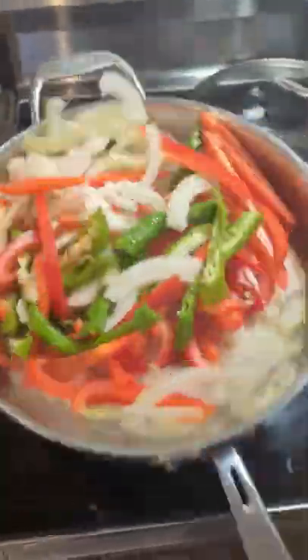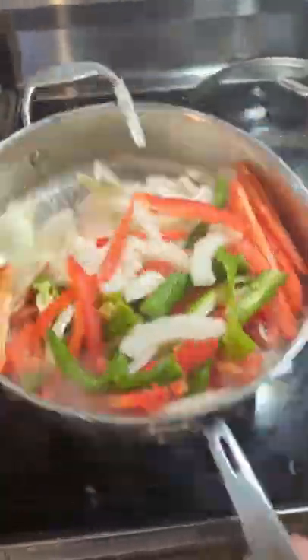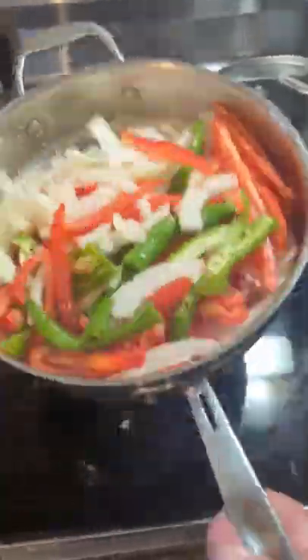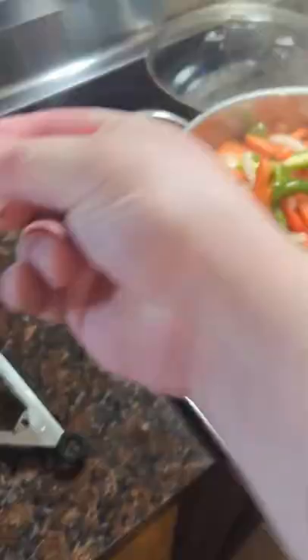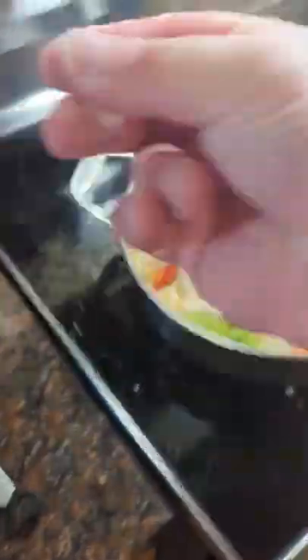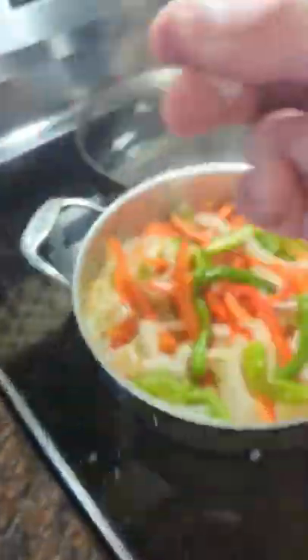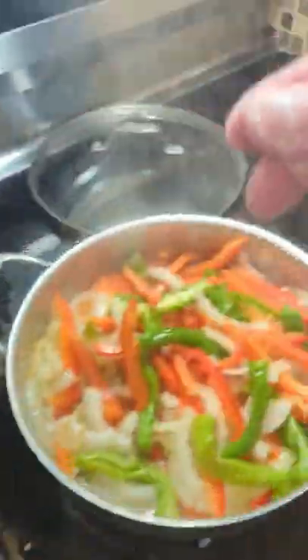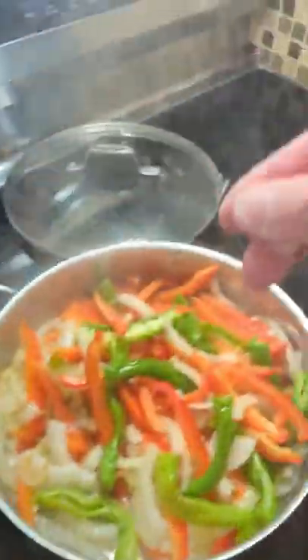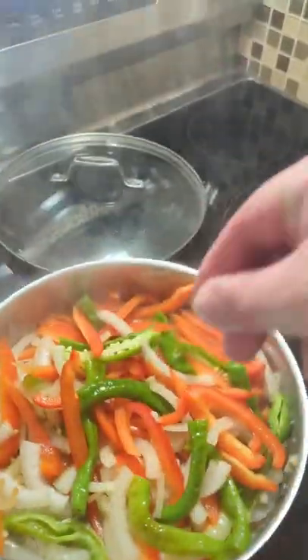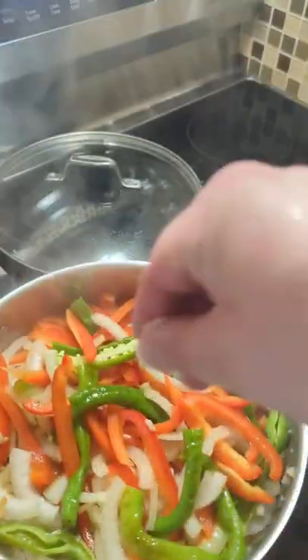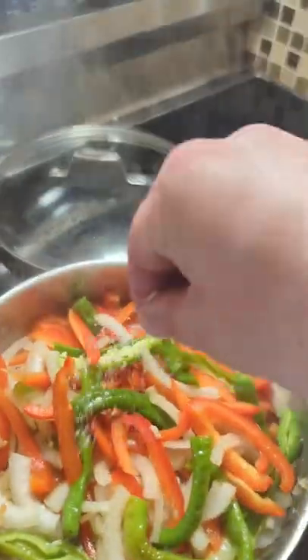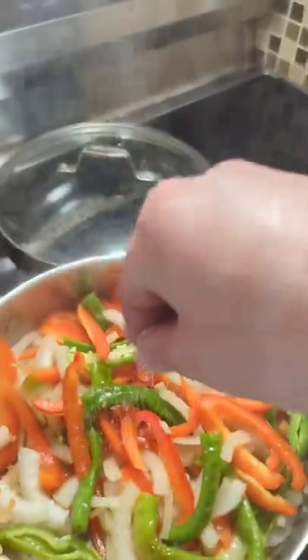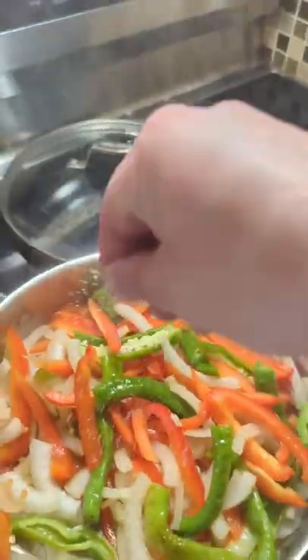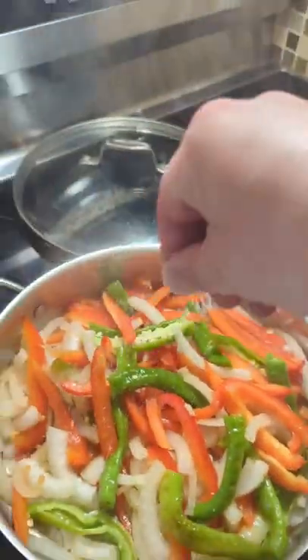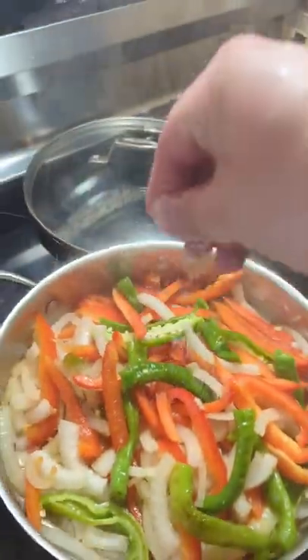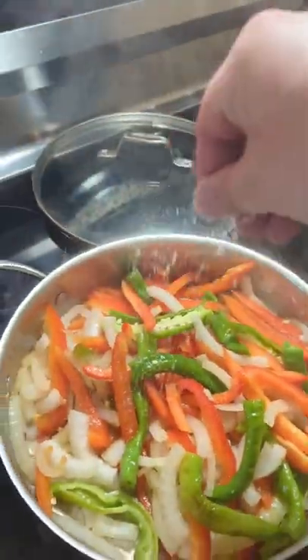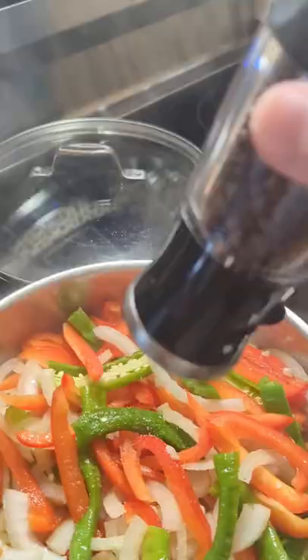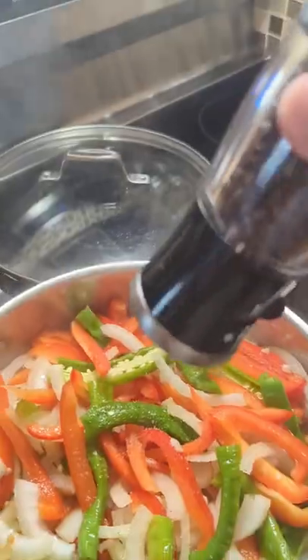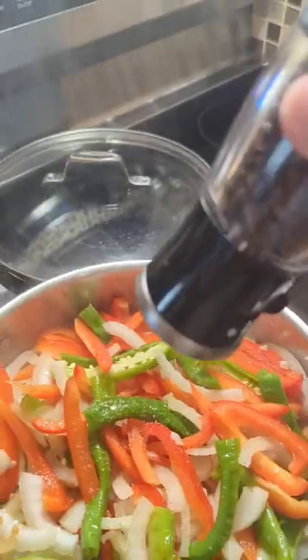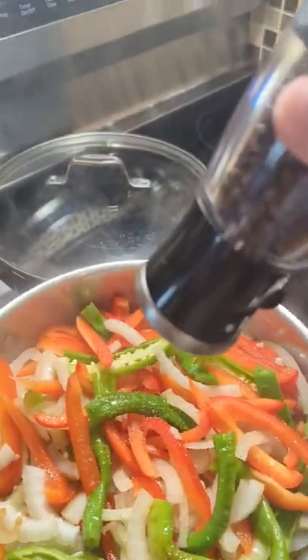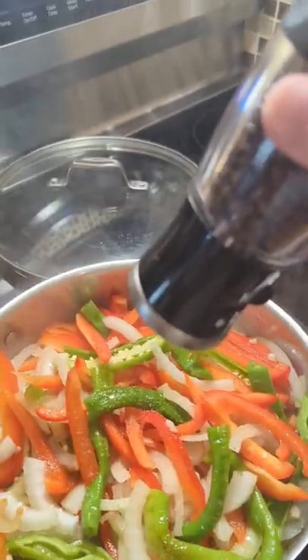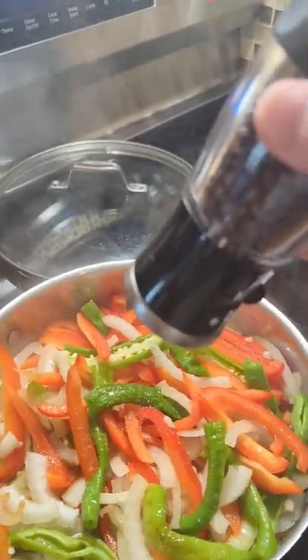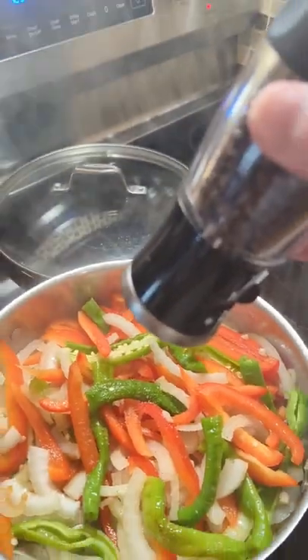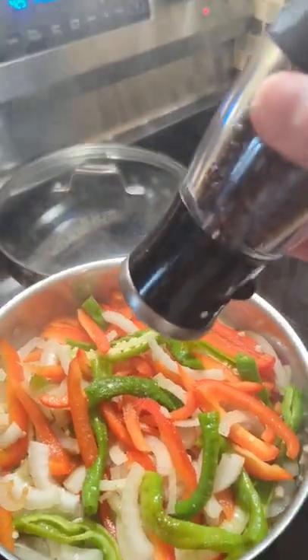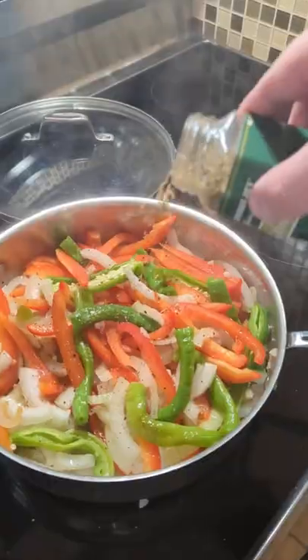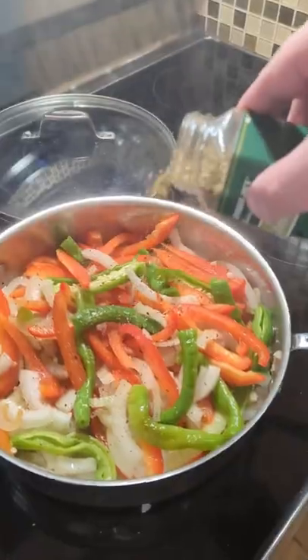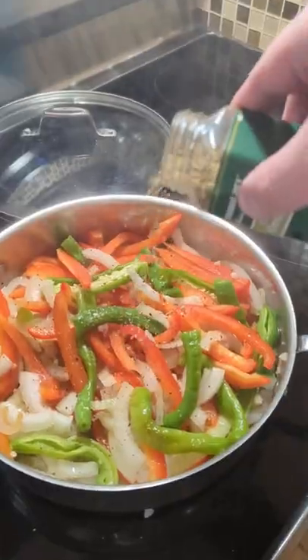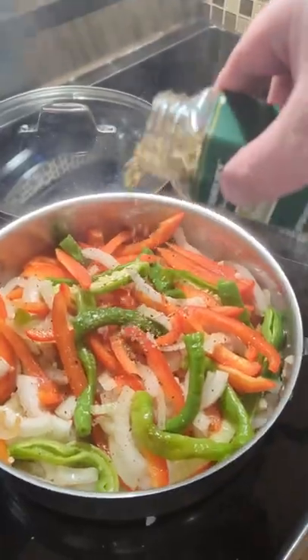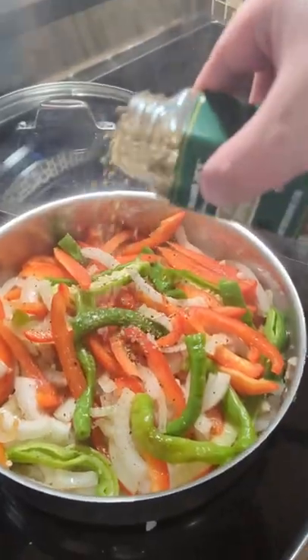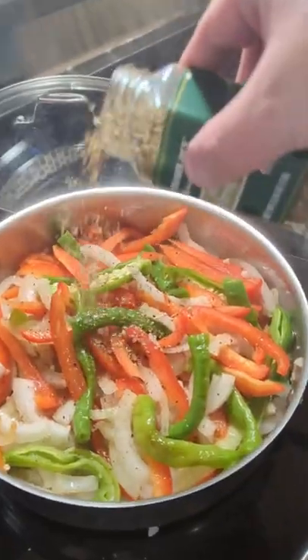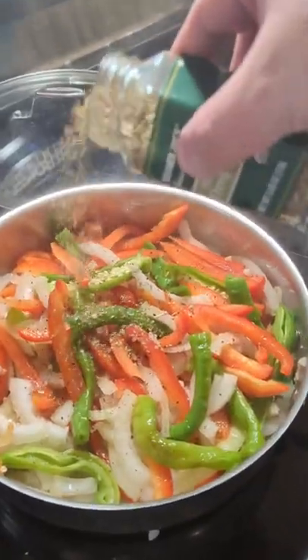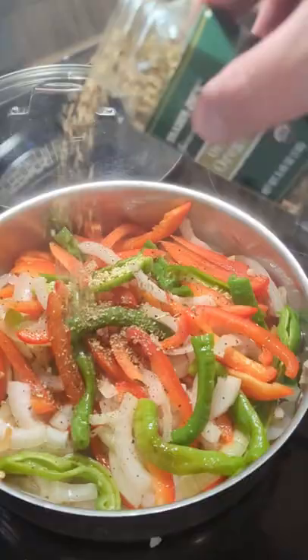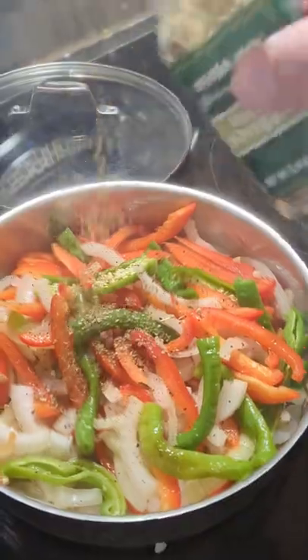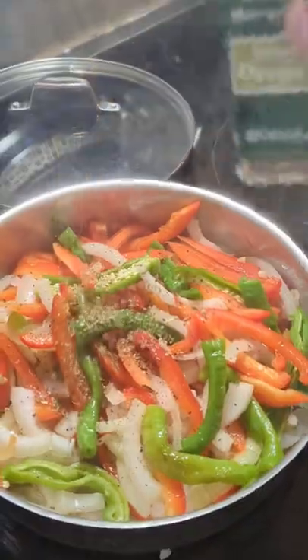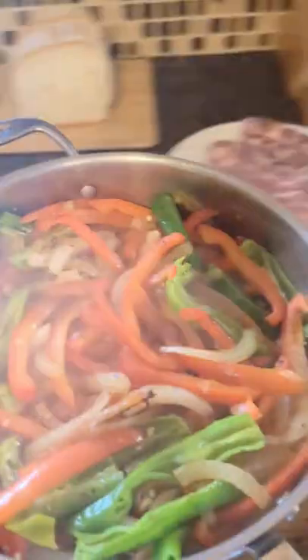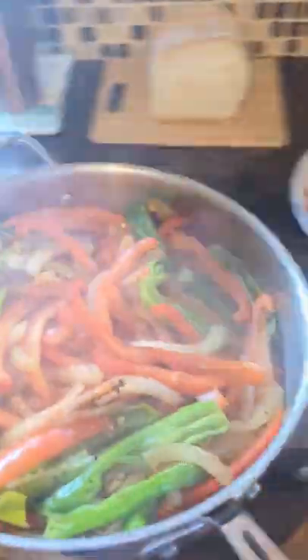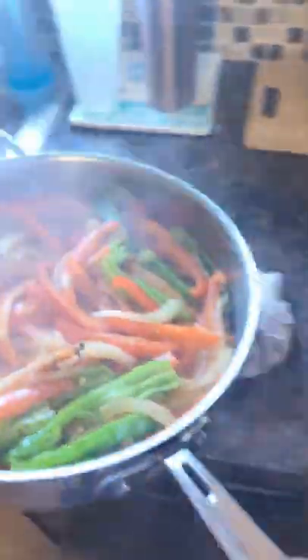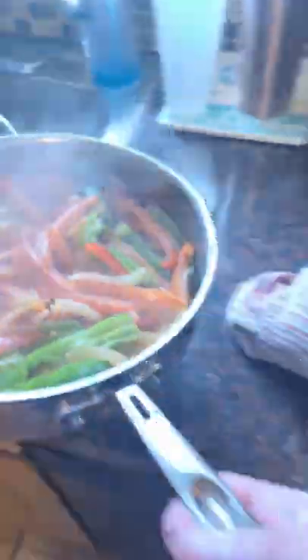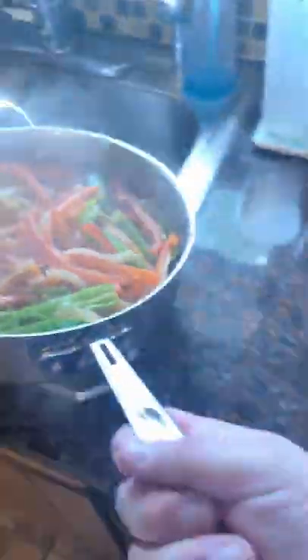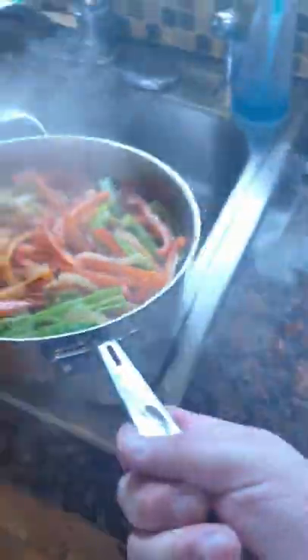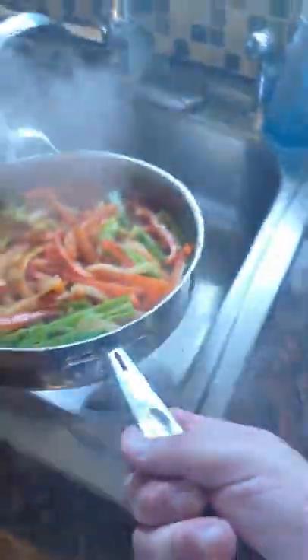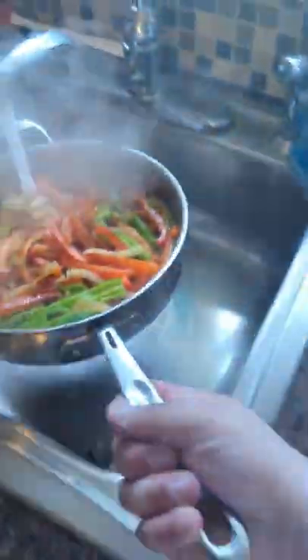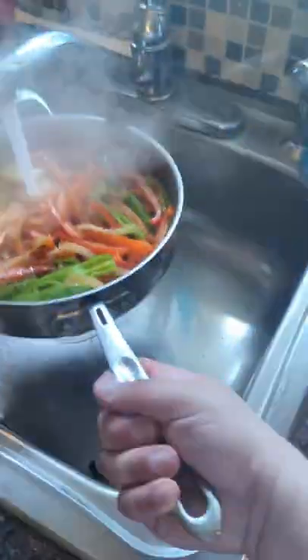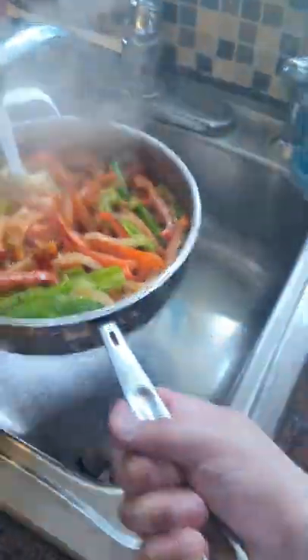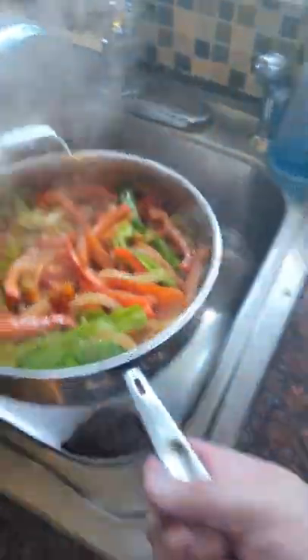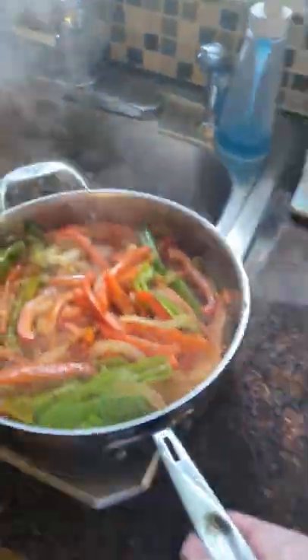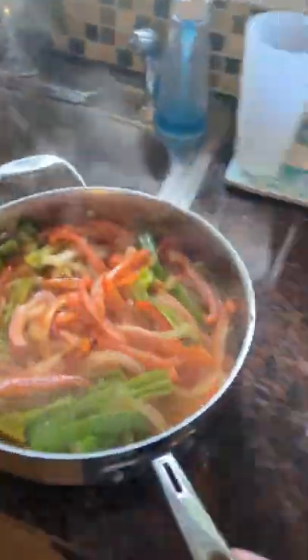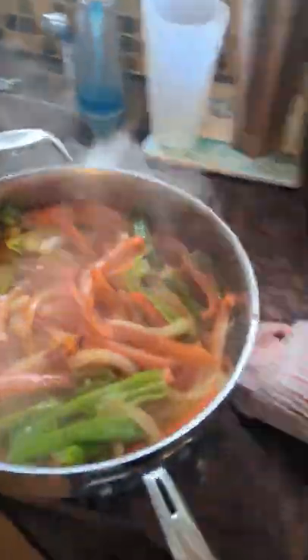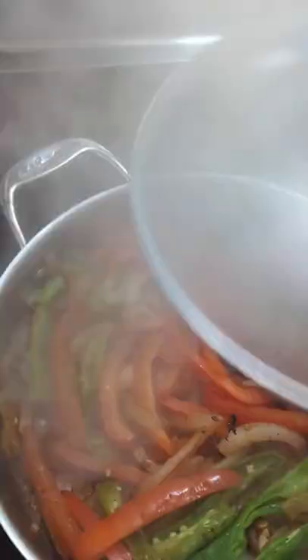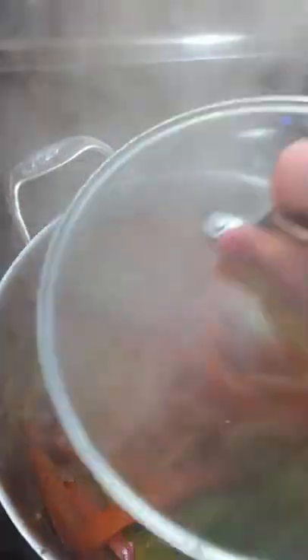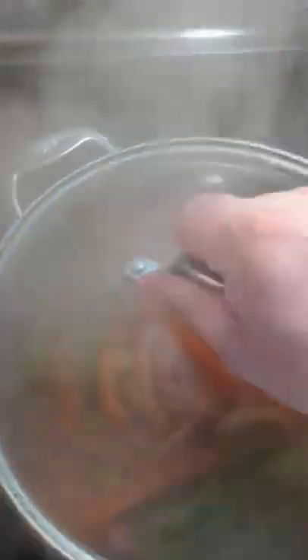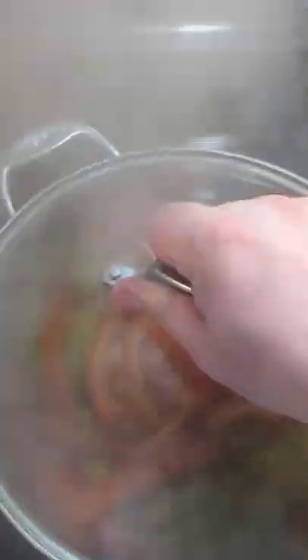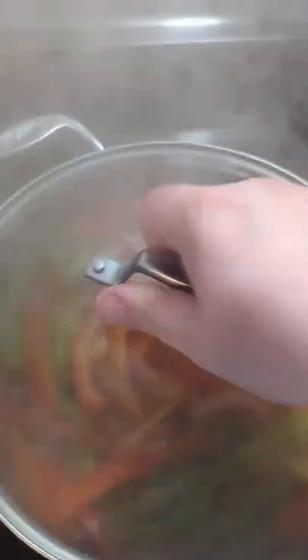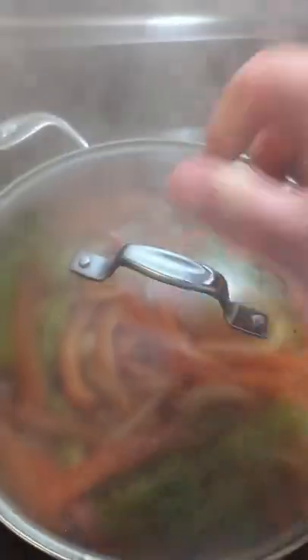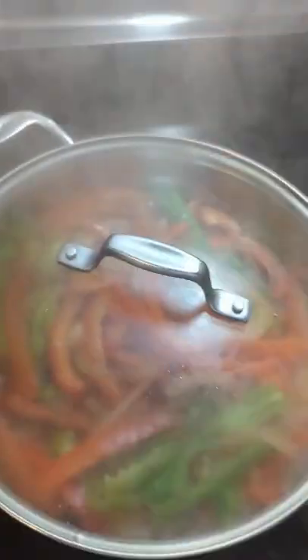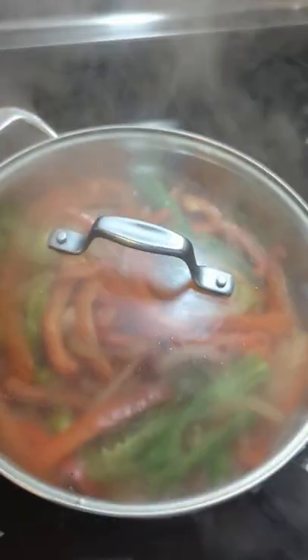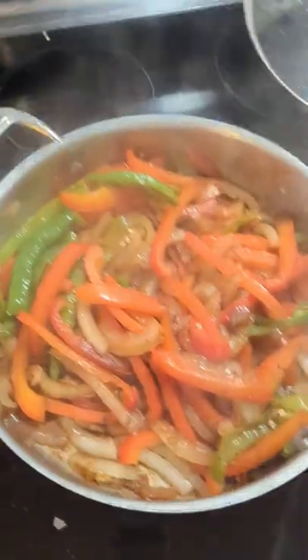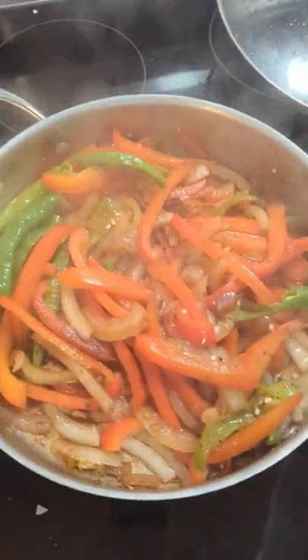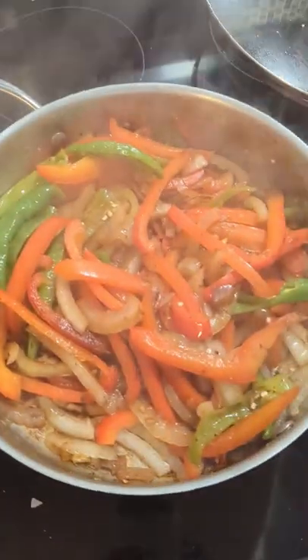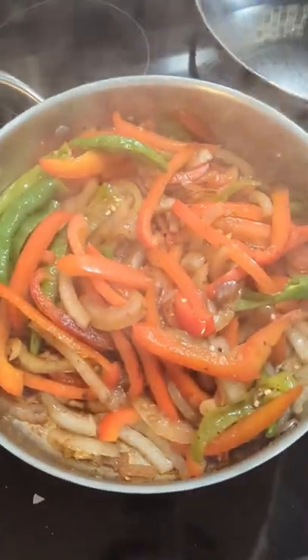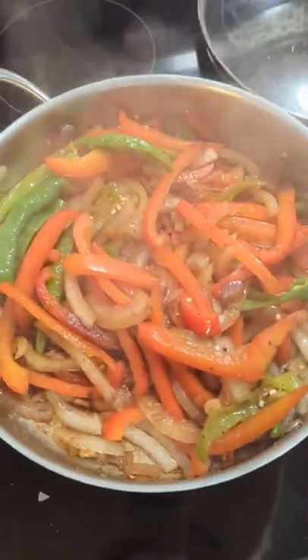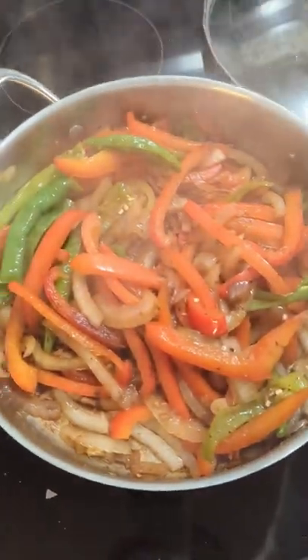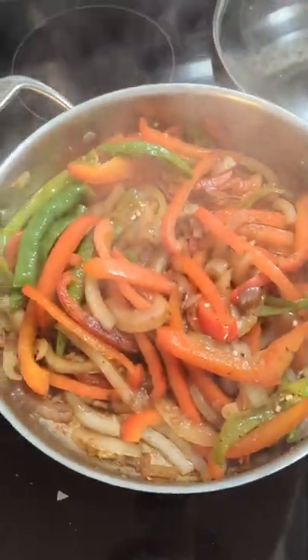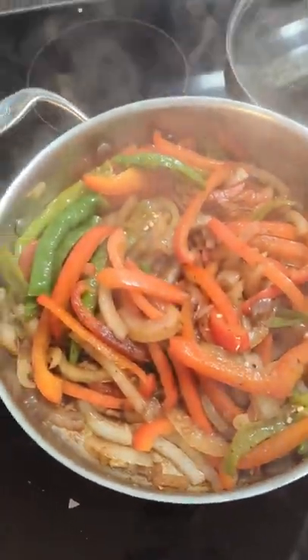Flip them around. Salt, pepper, little oregano, a dash of water, throw on the lid, braise 10 minutes.